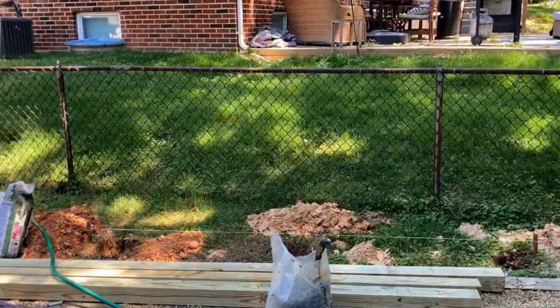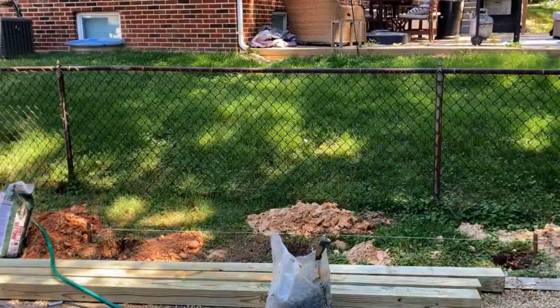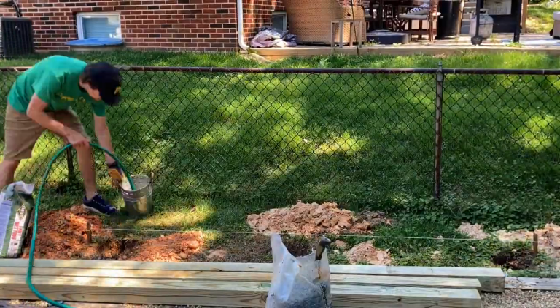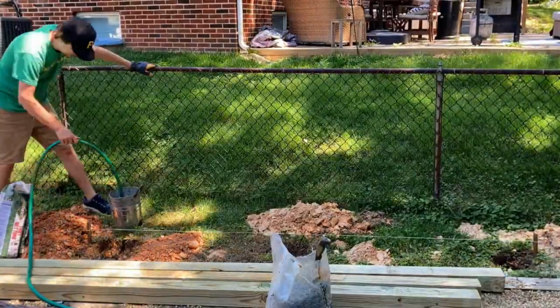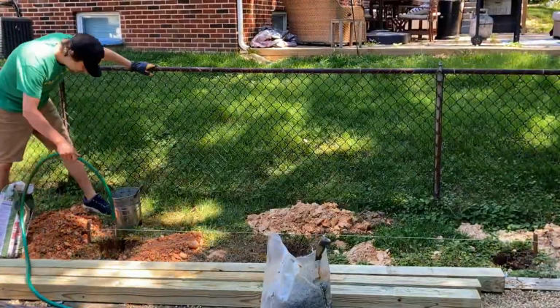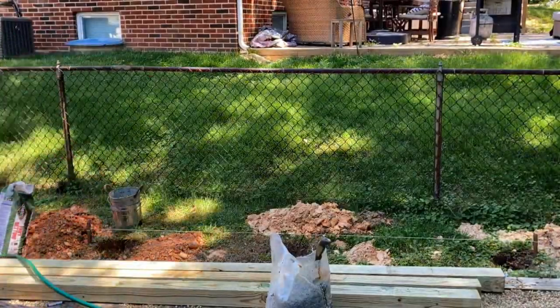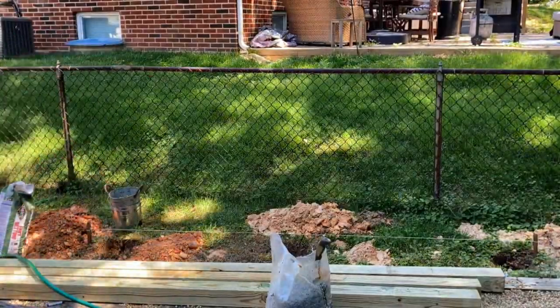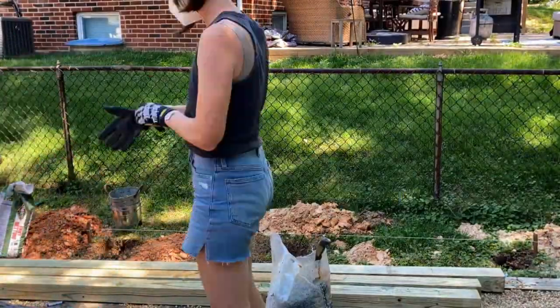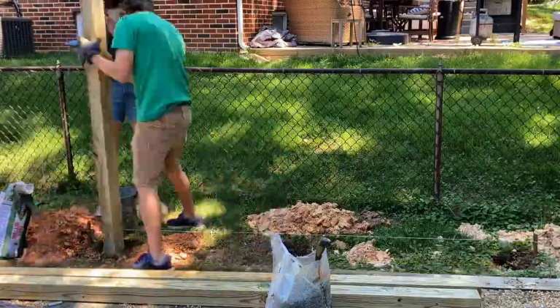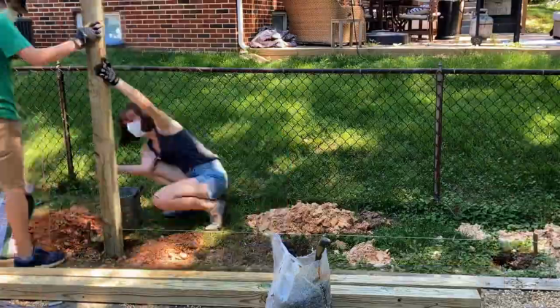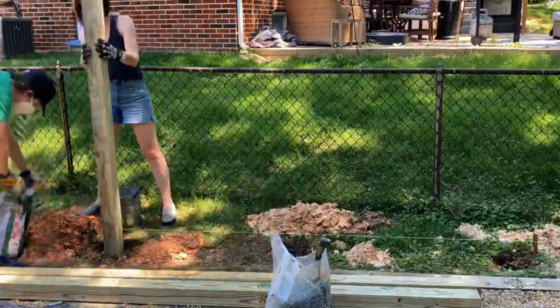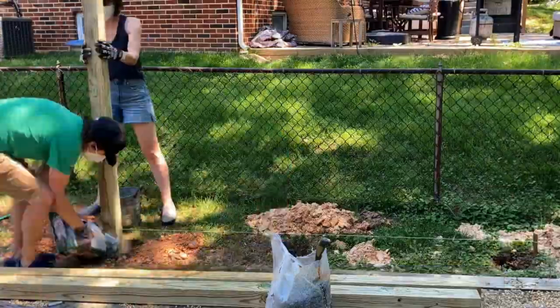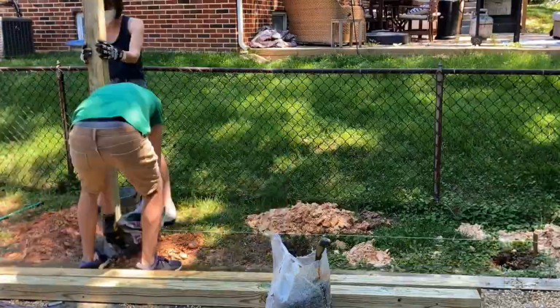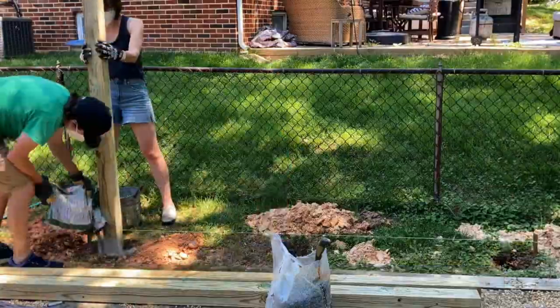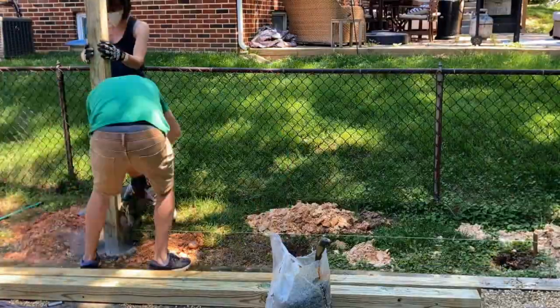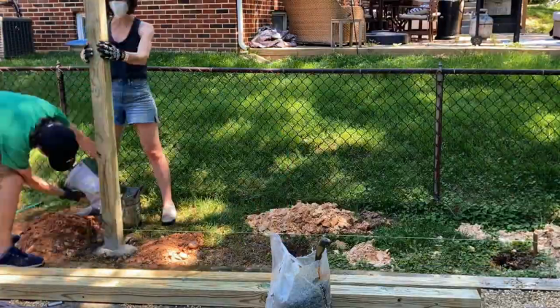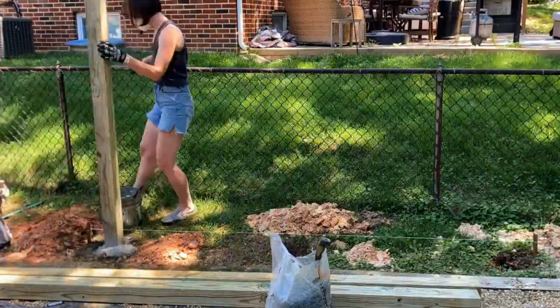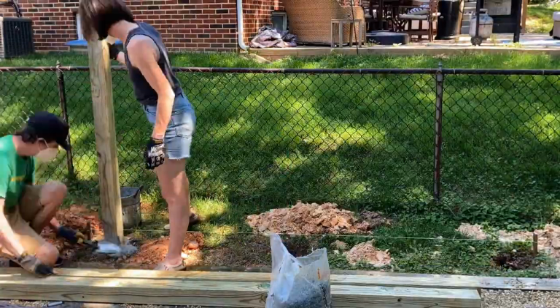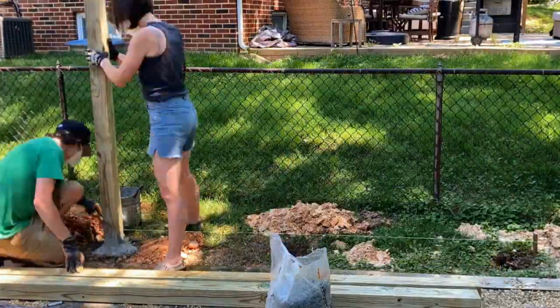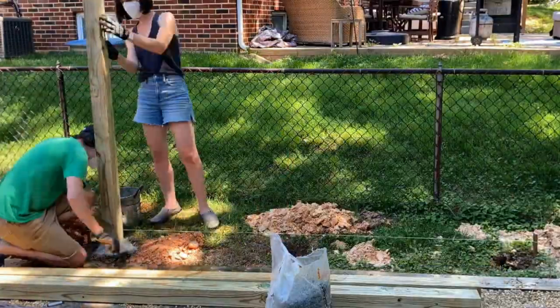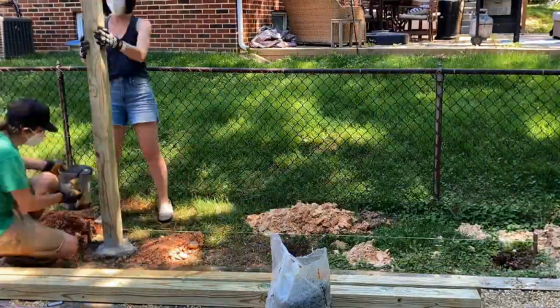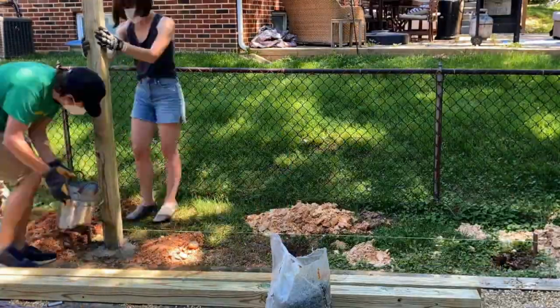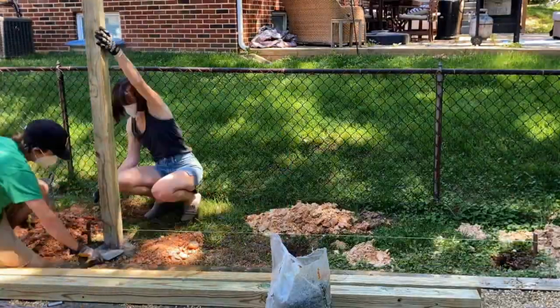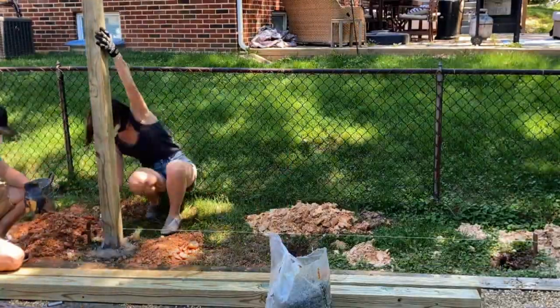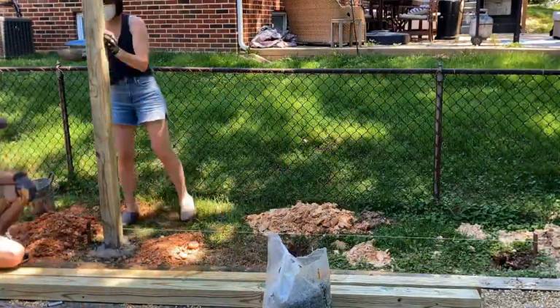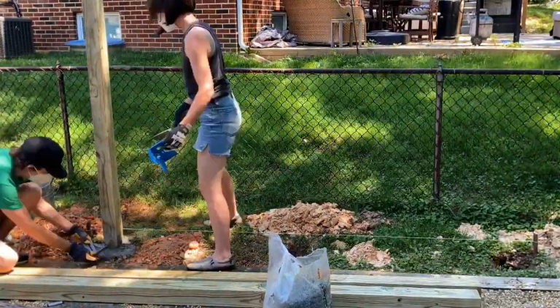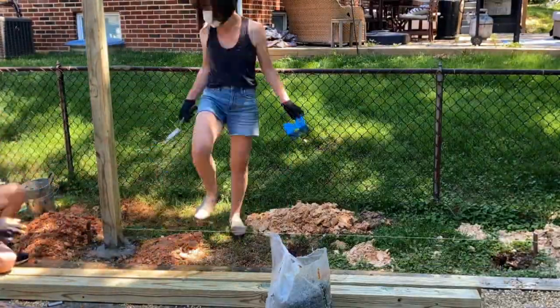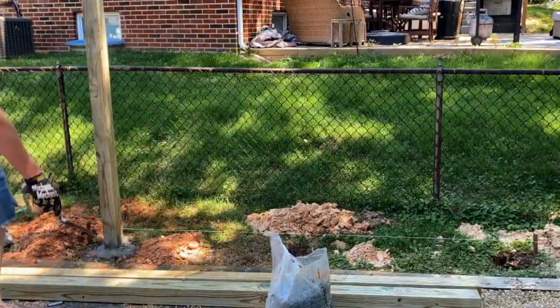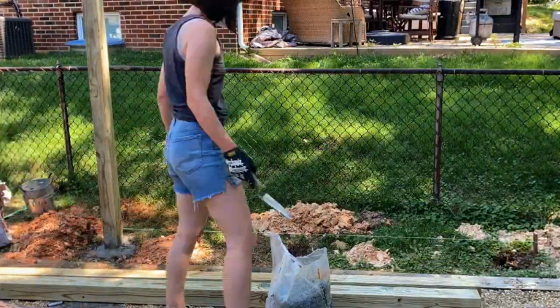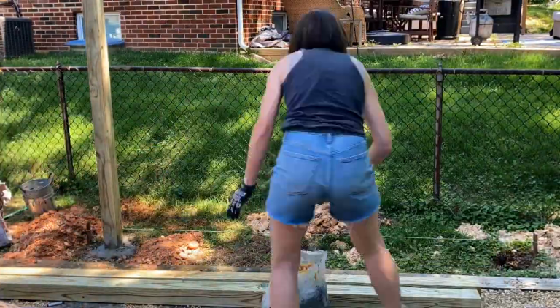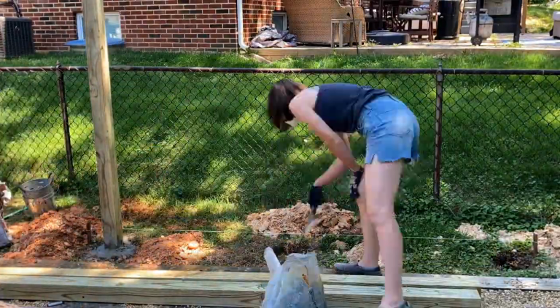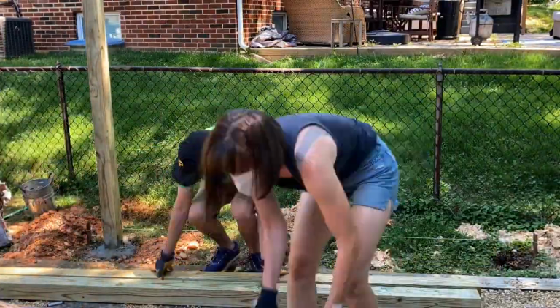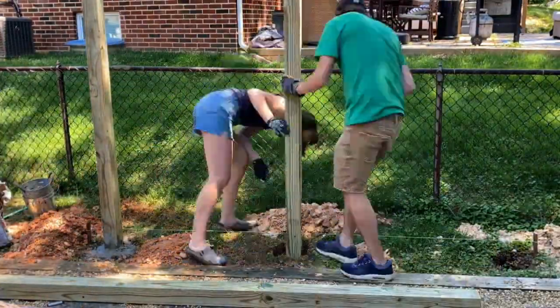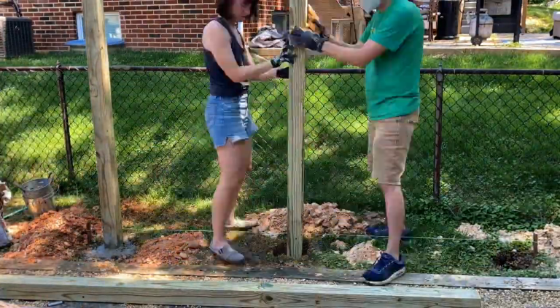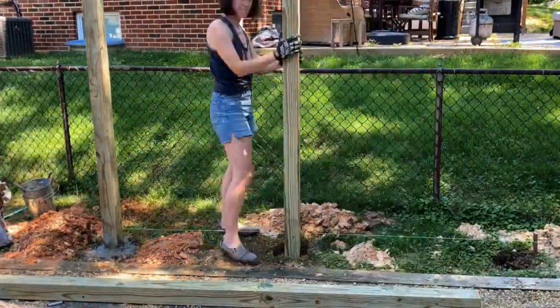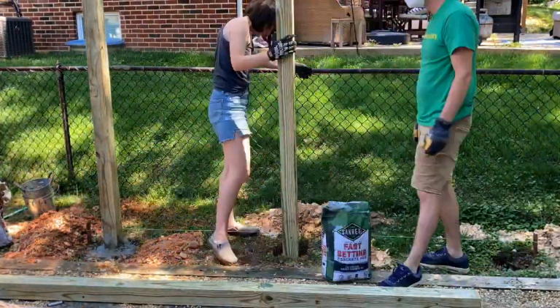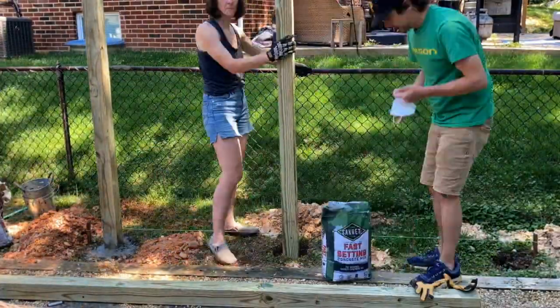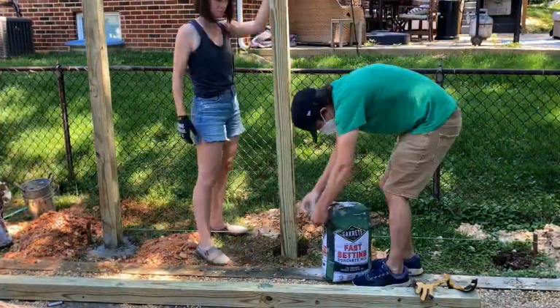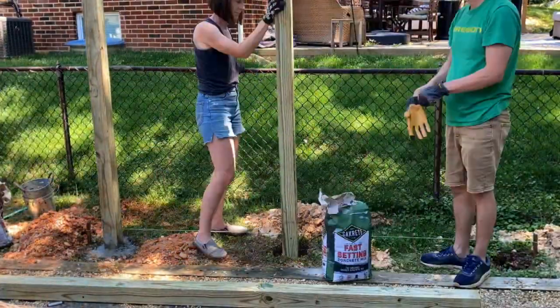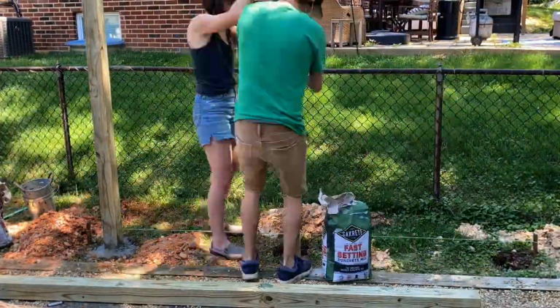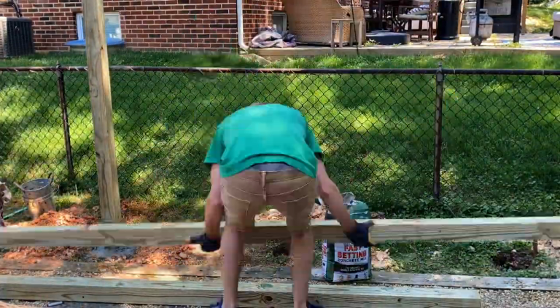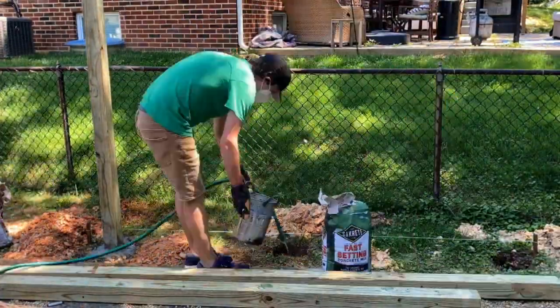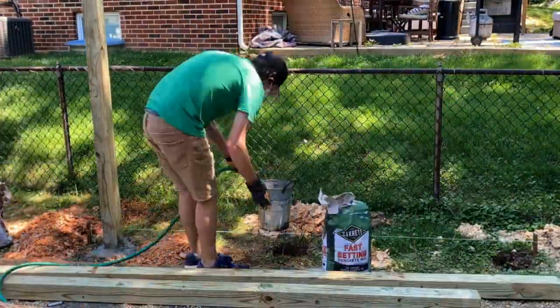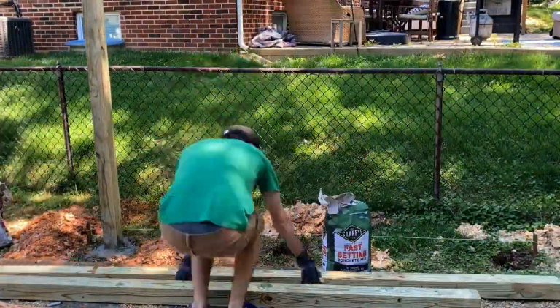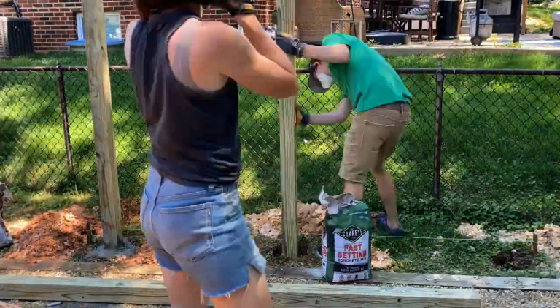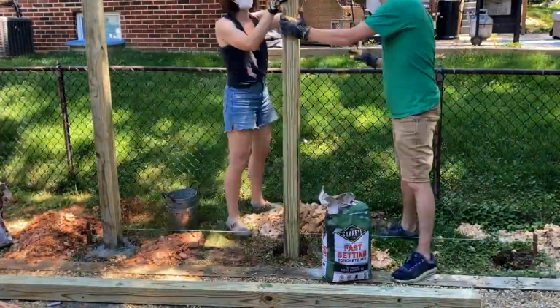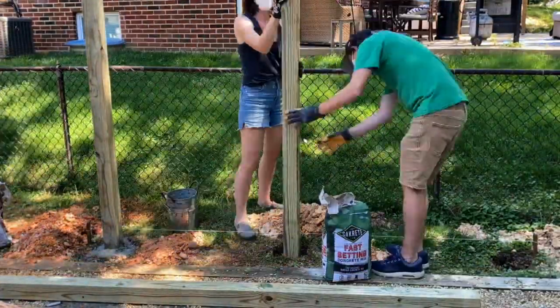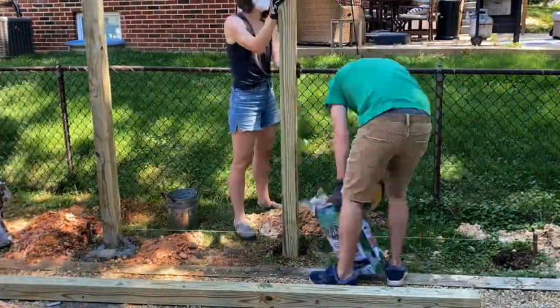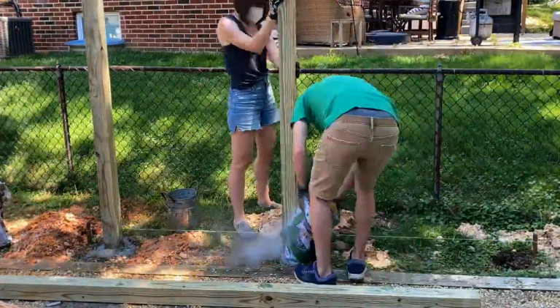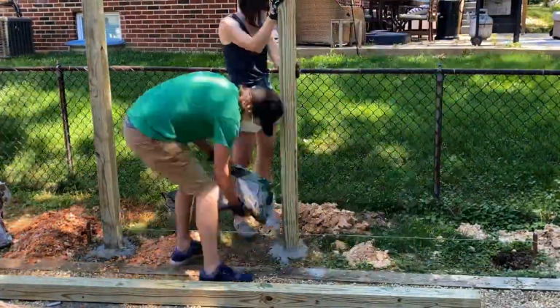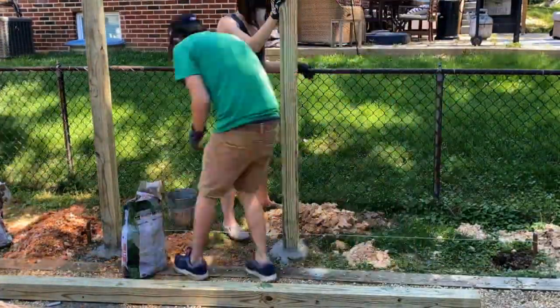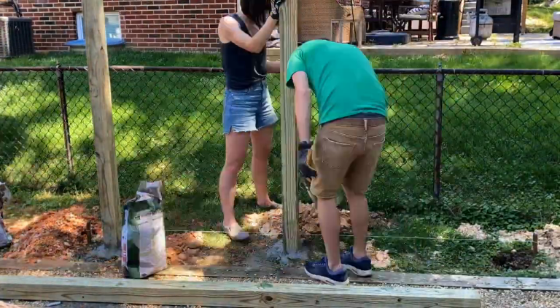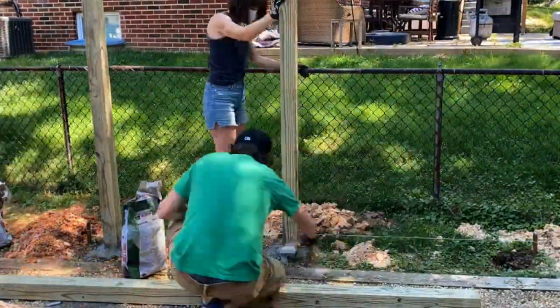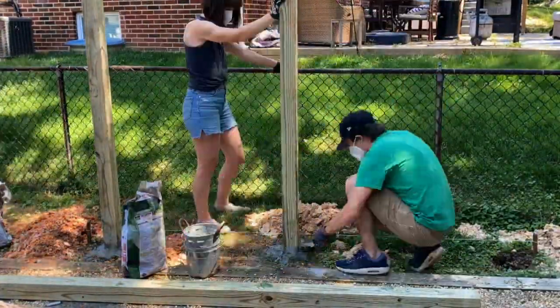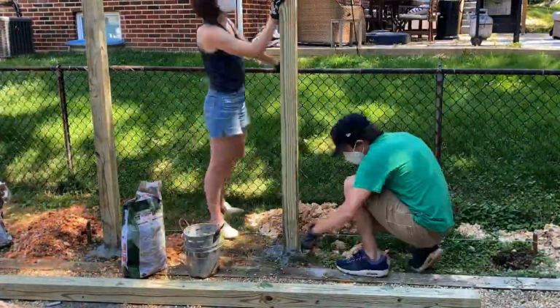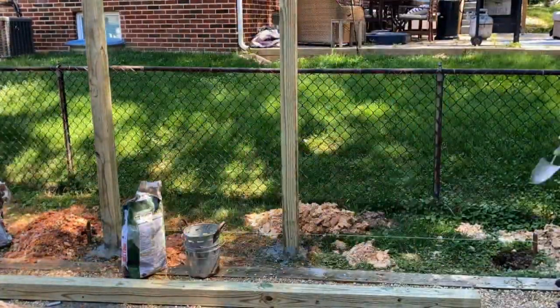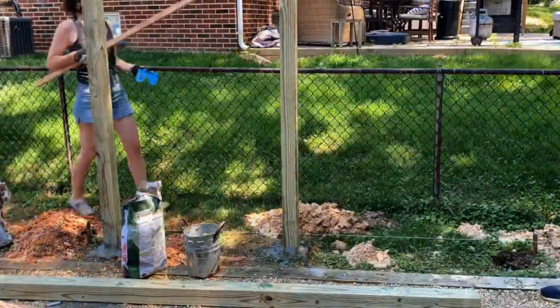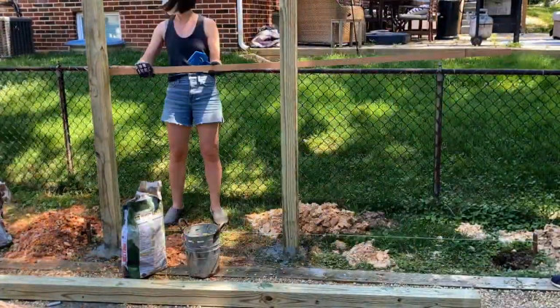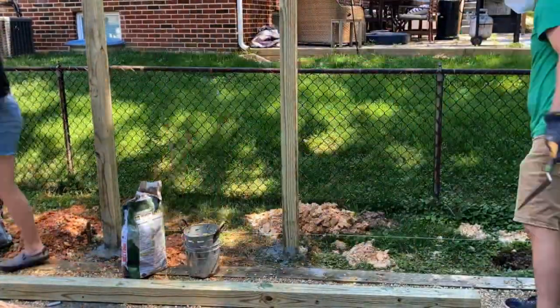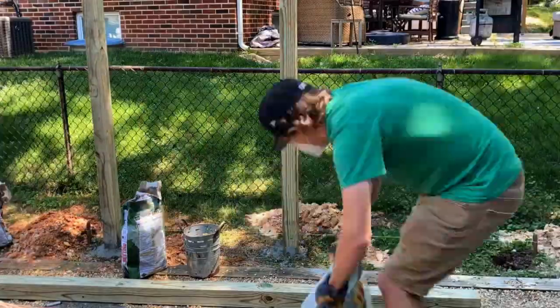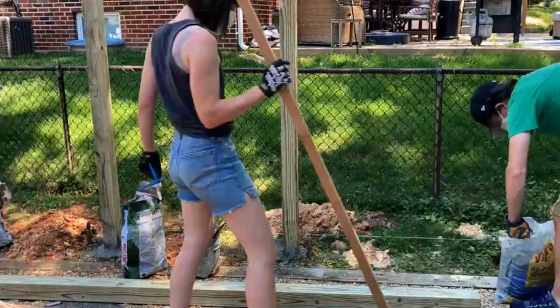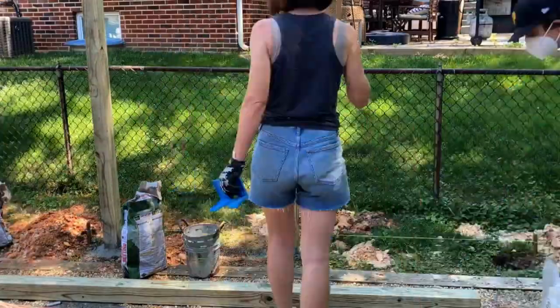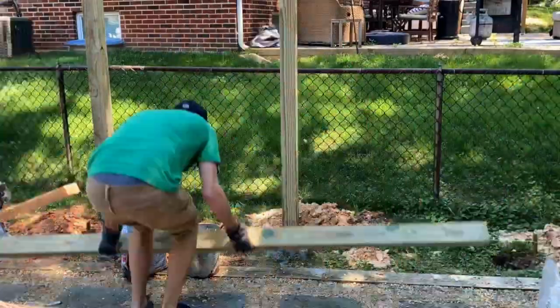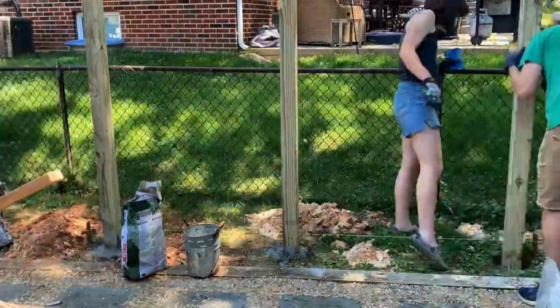Then I set the posts in cement. If you want to see a step-by-step video on how I set posts in cement, you can click on the video in the corner.